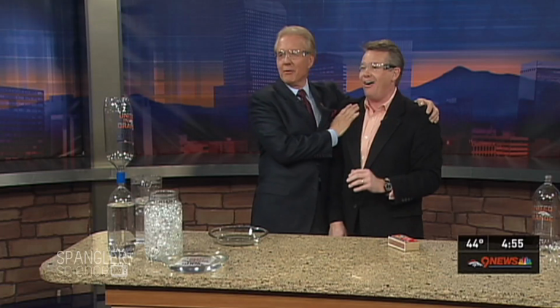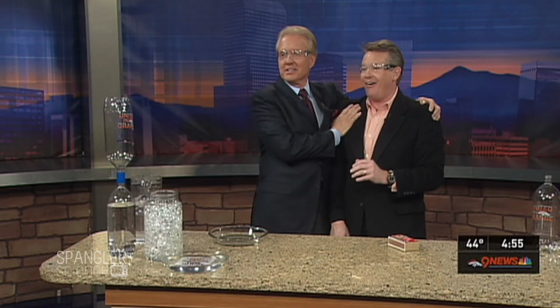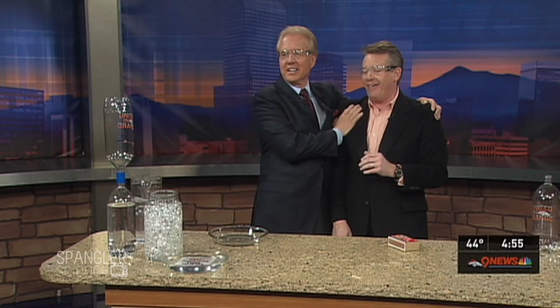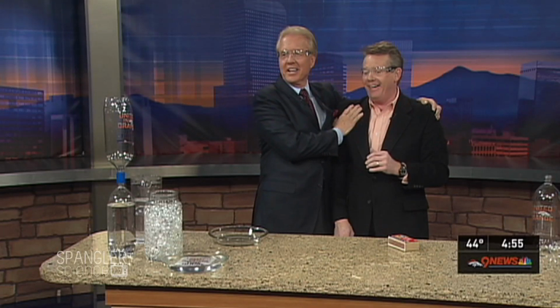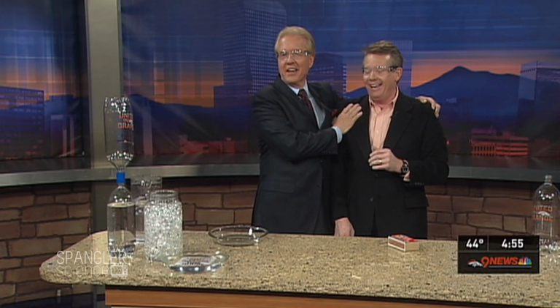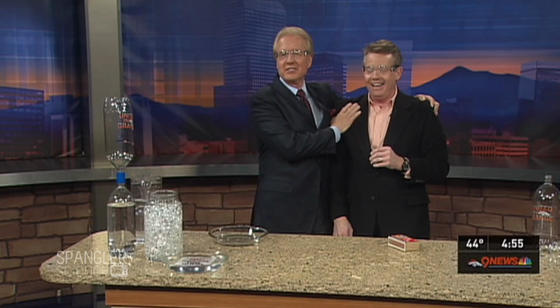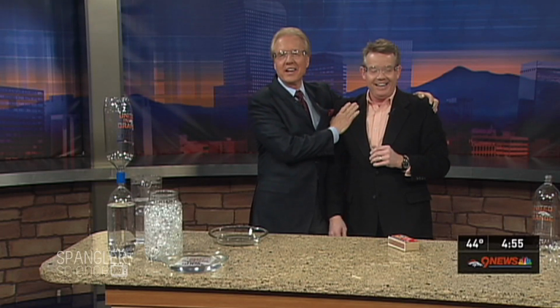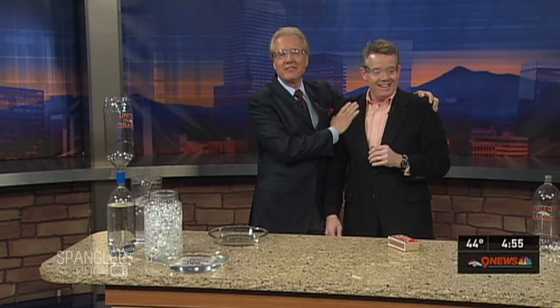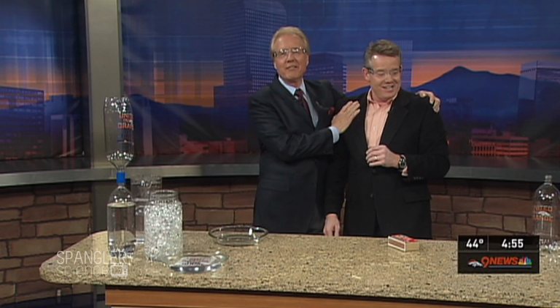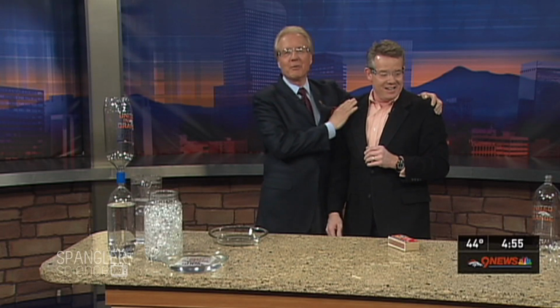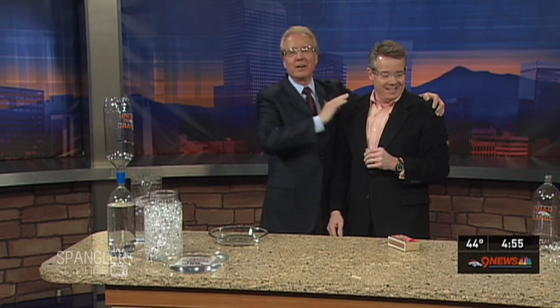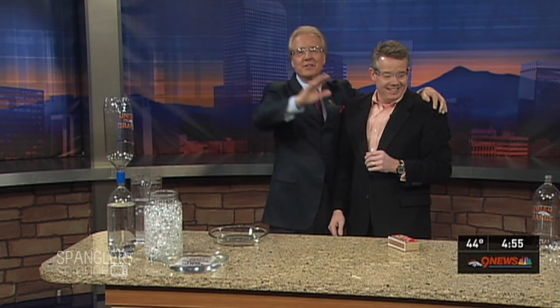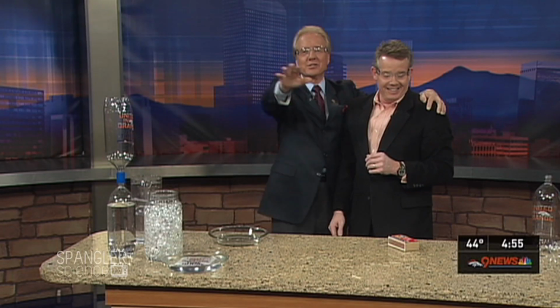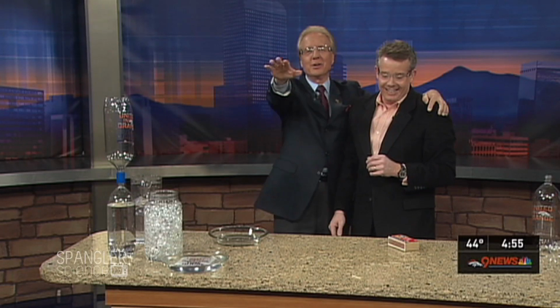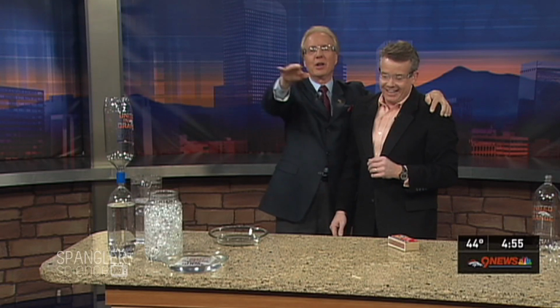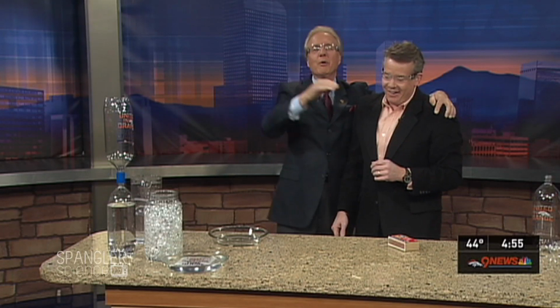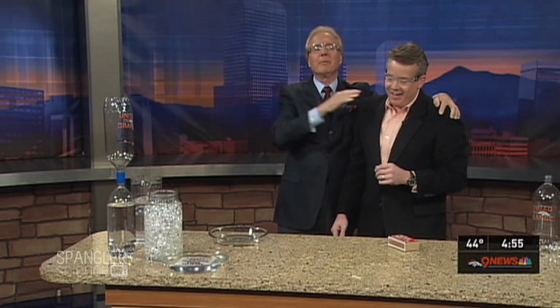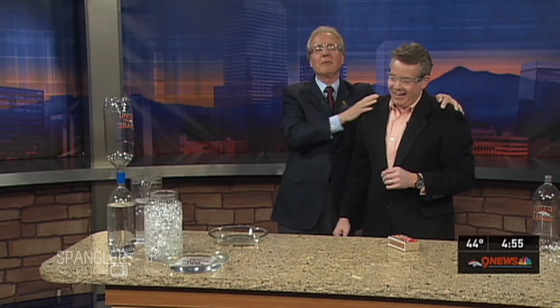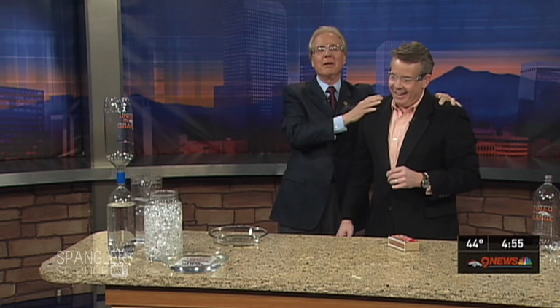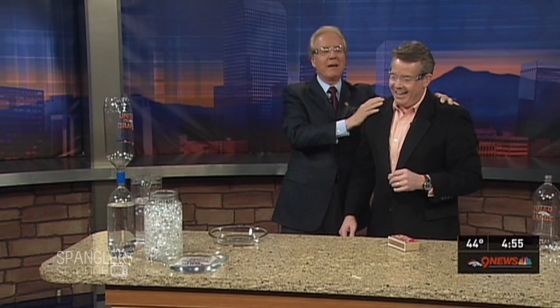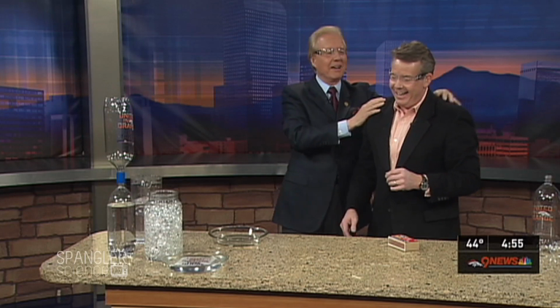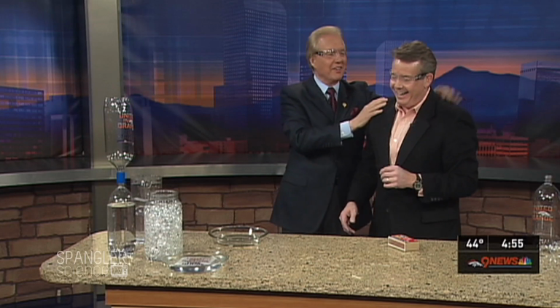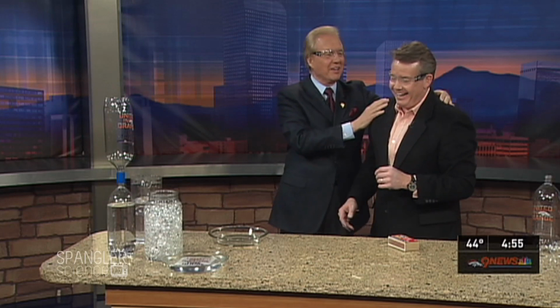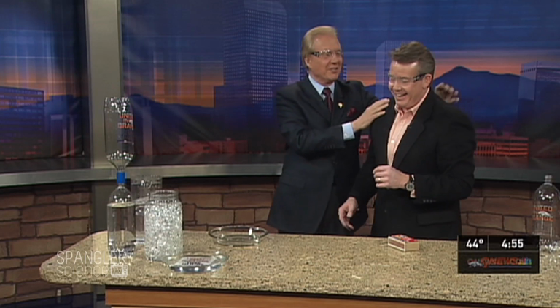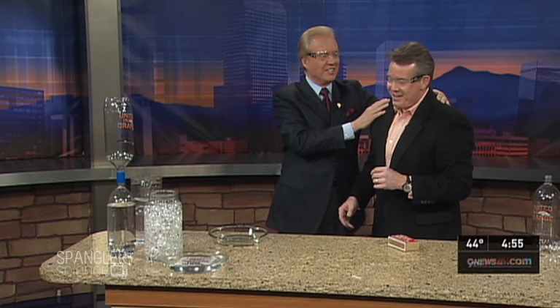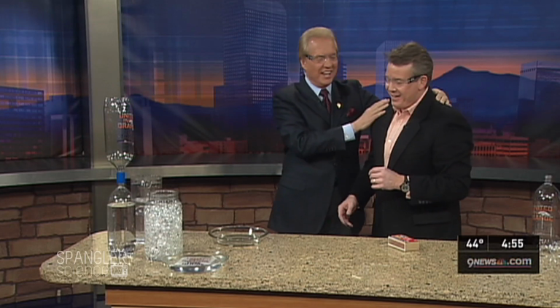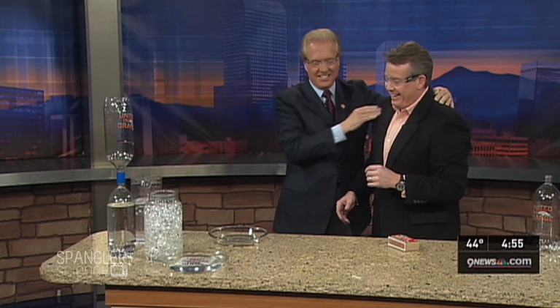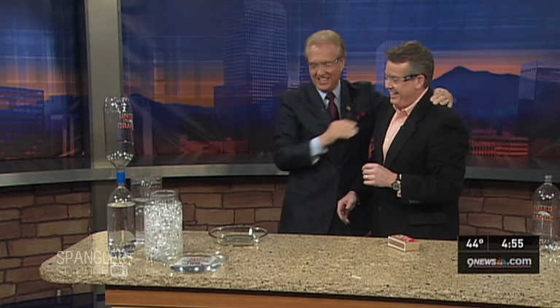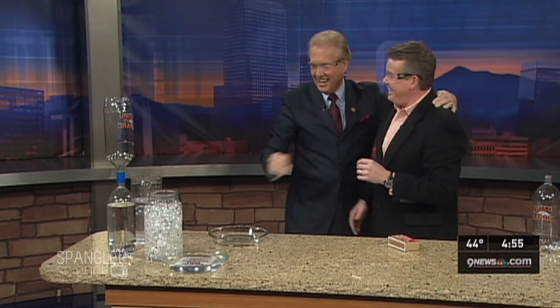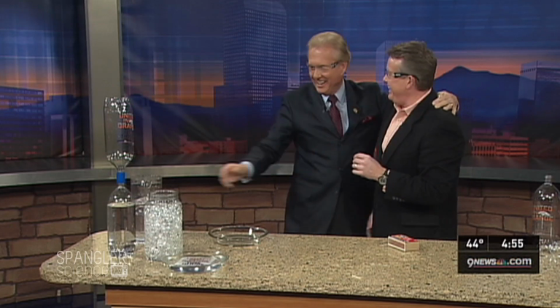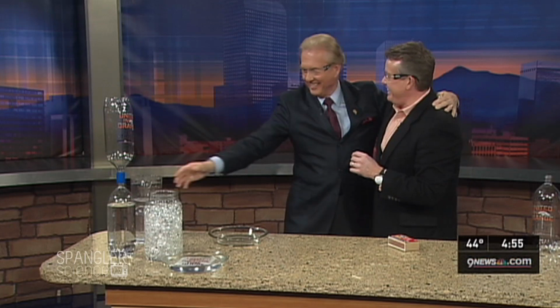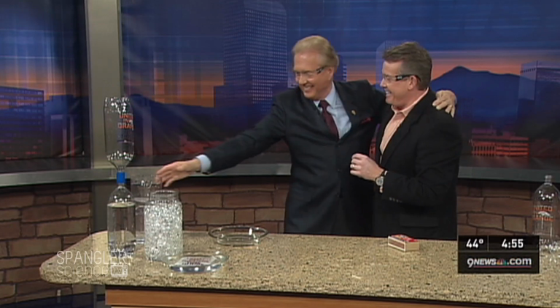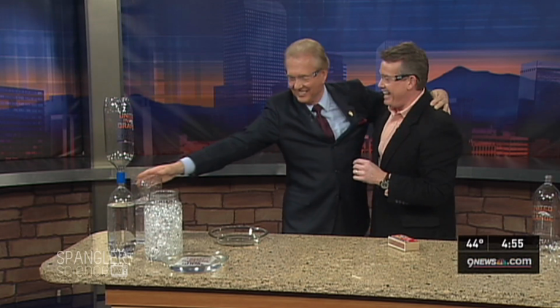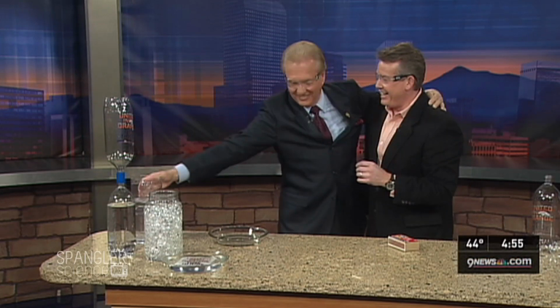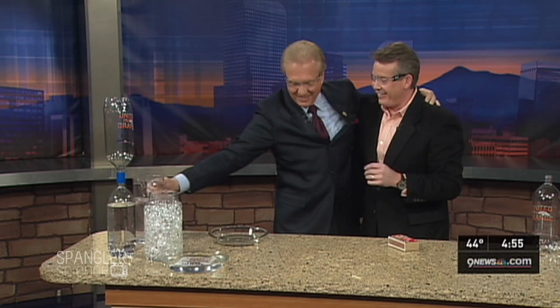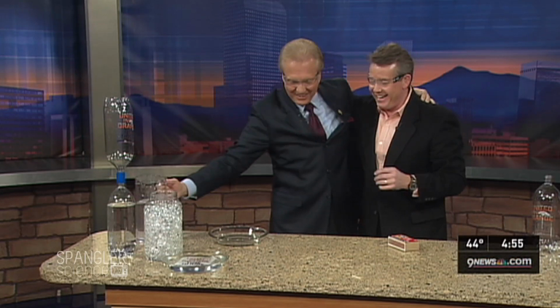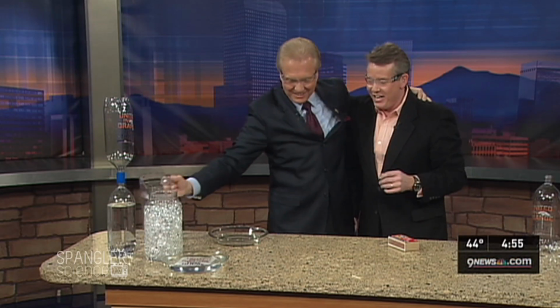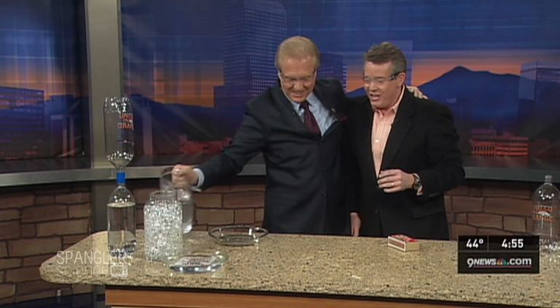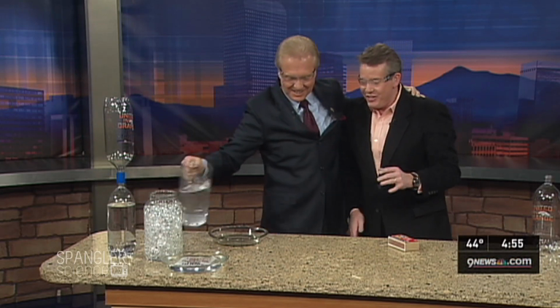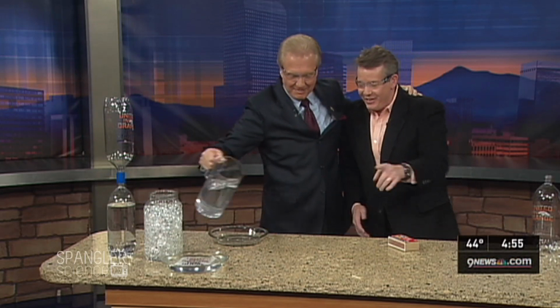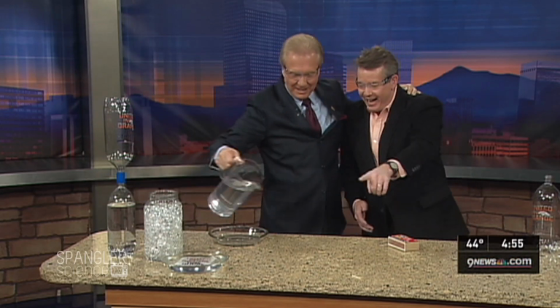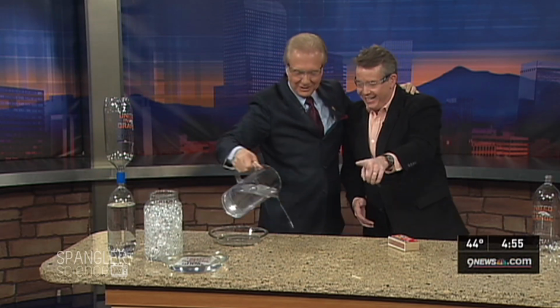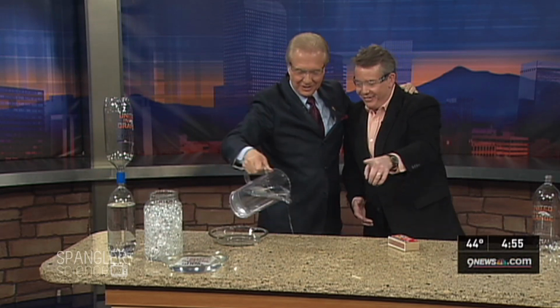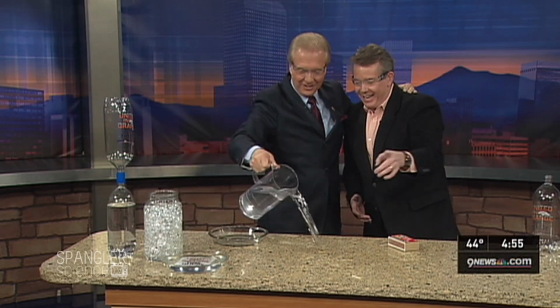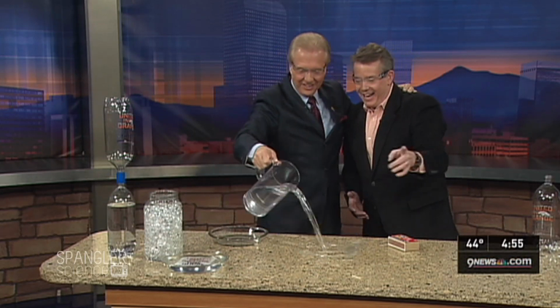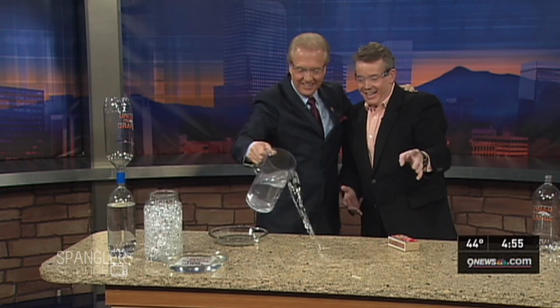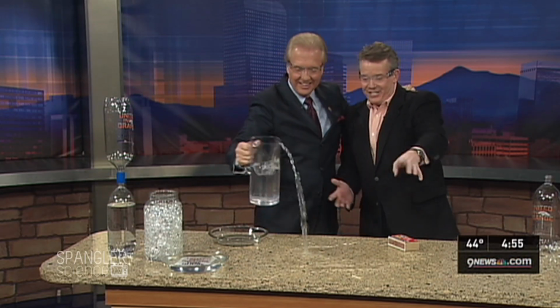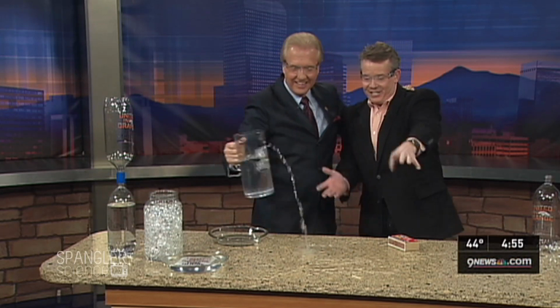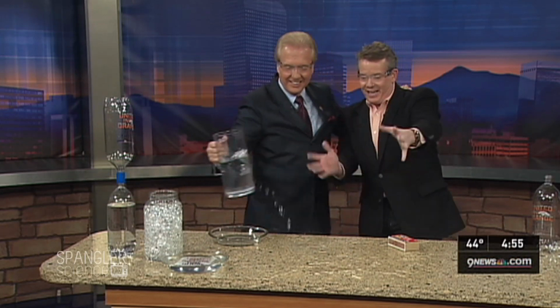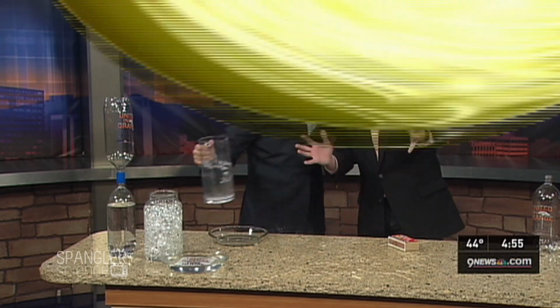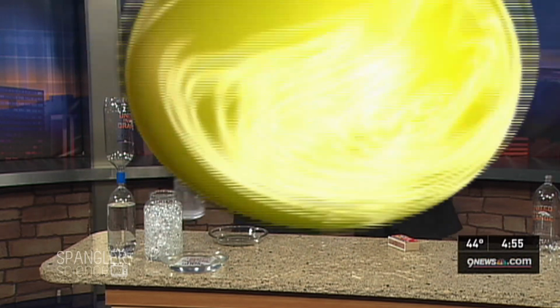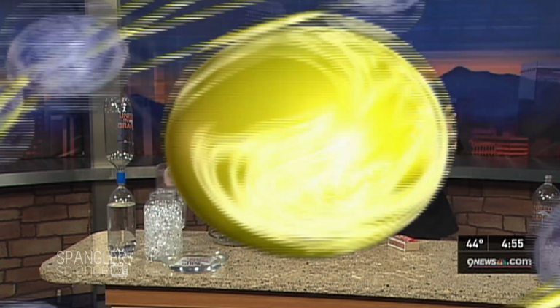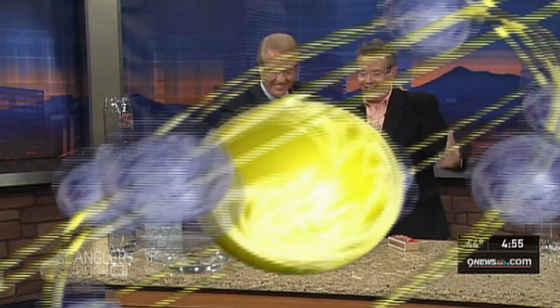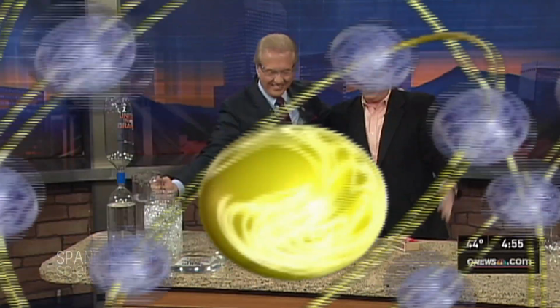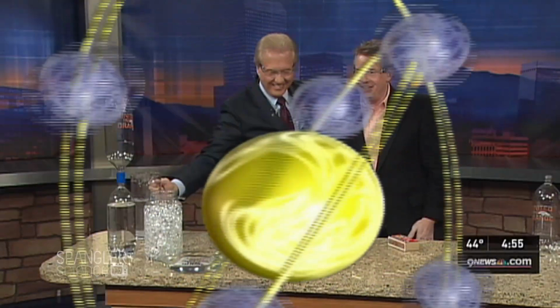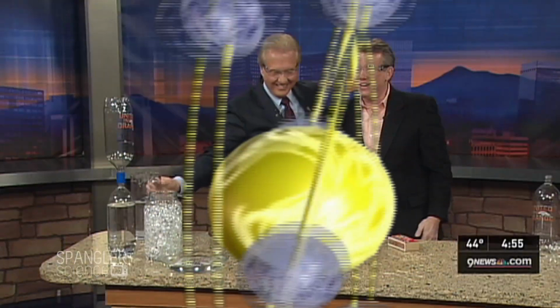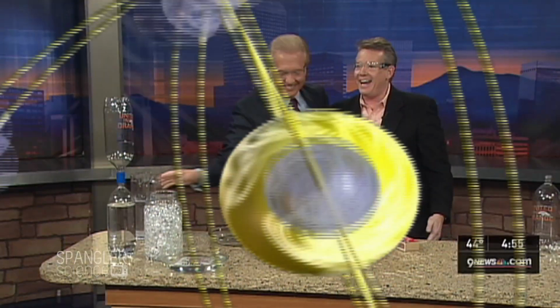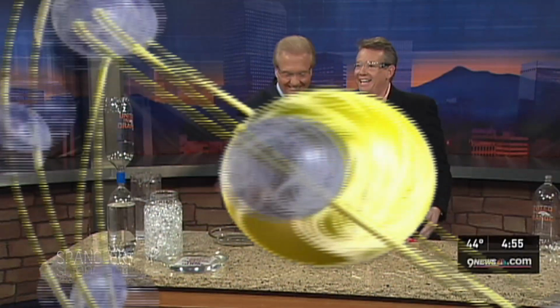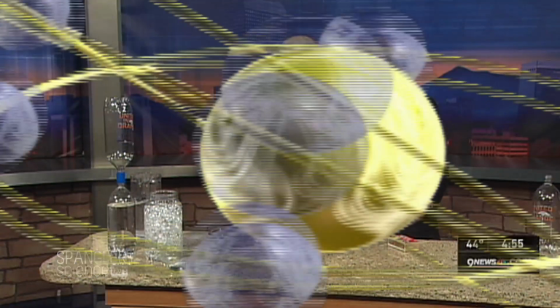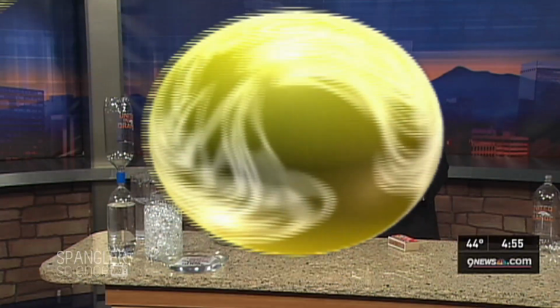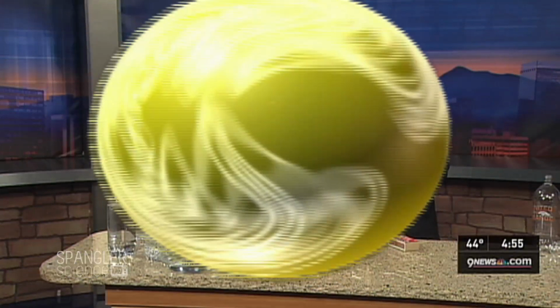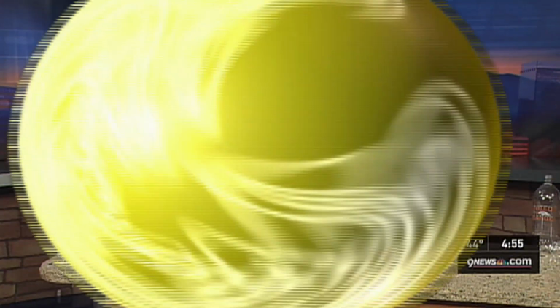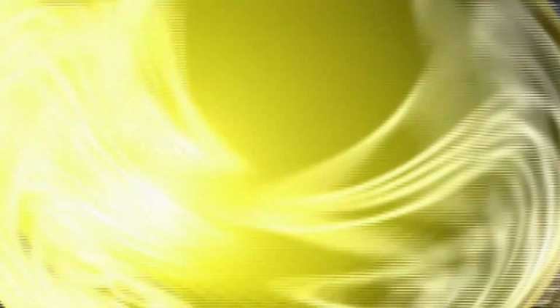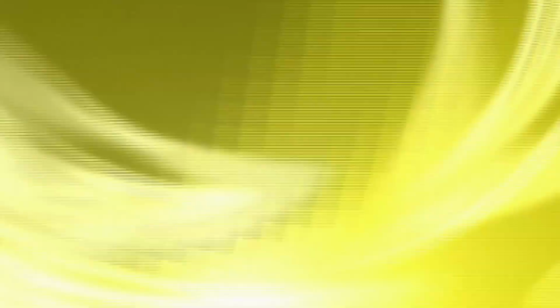Once again, I've saved everyone in the studio. We'll be right back. Thank you, Science Guy! Isn't that great? Just to make sure — United We Stand. Just absolutely, United We Stand.